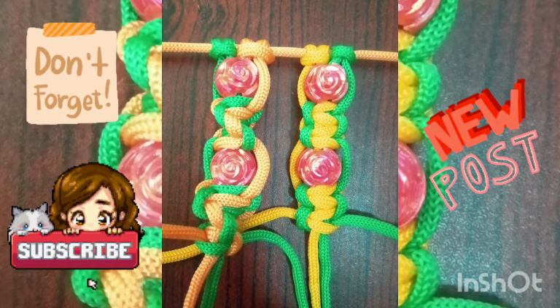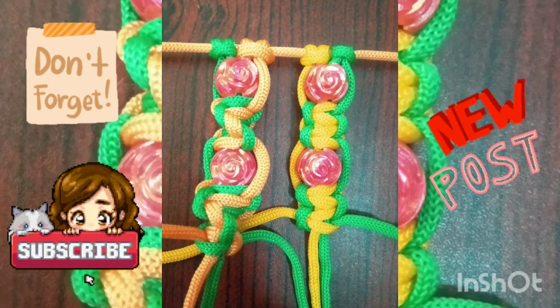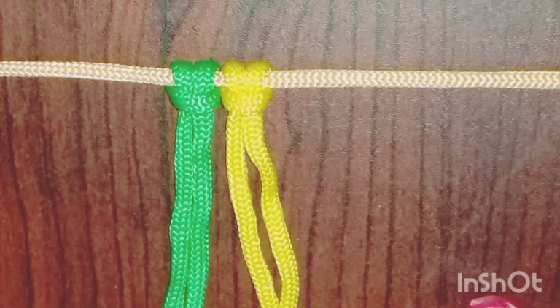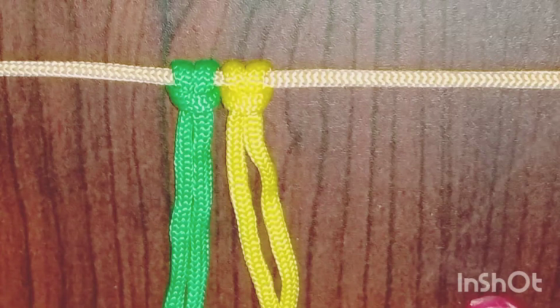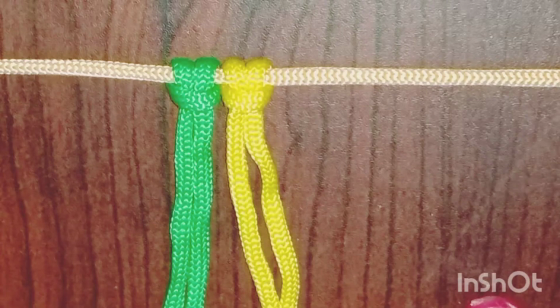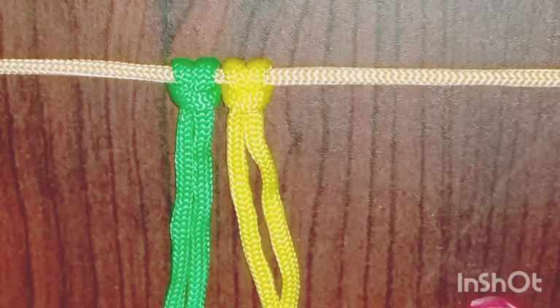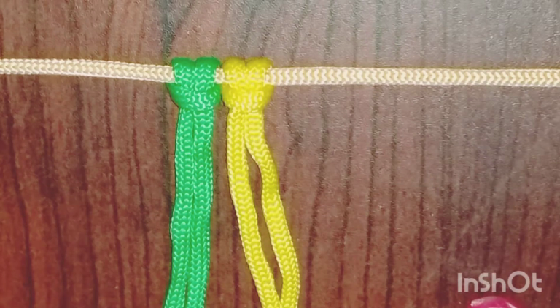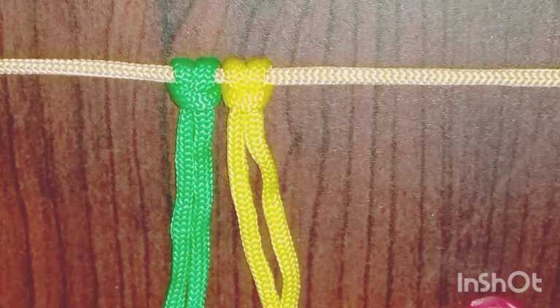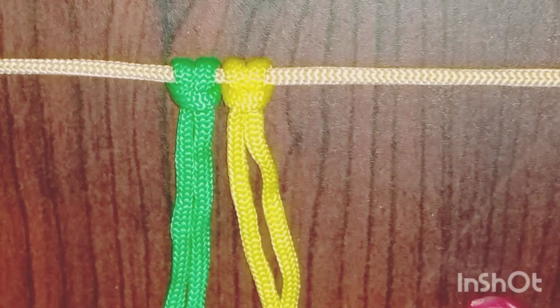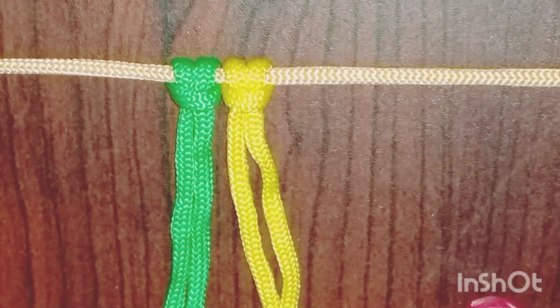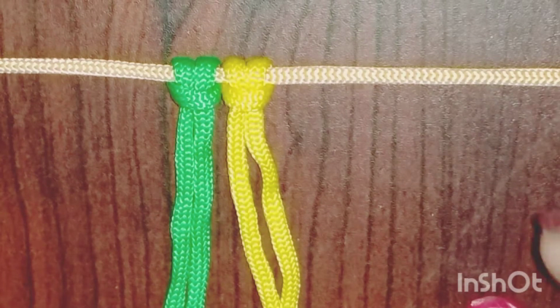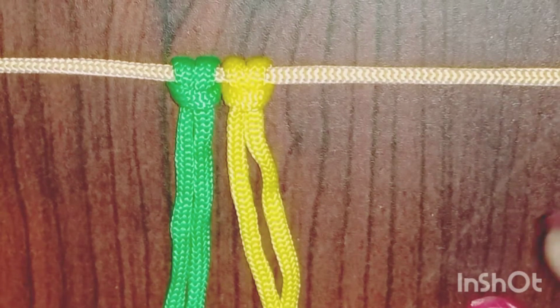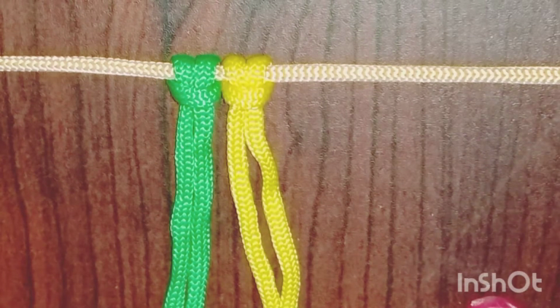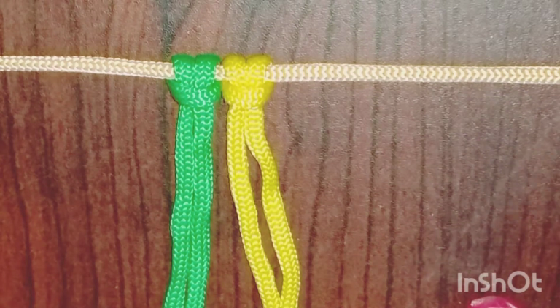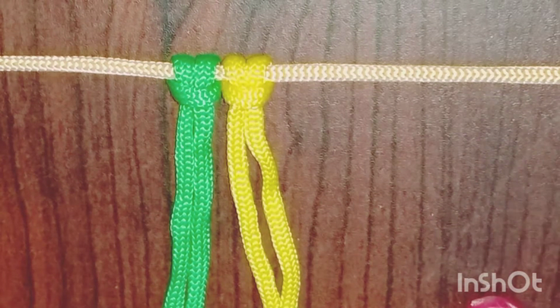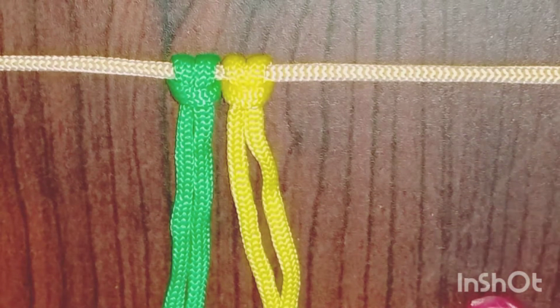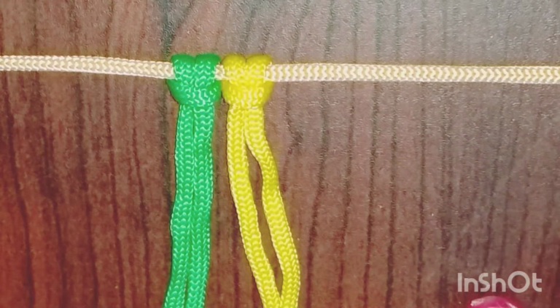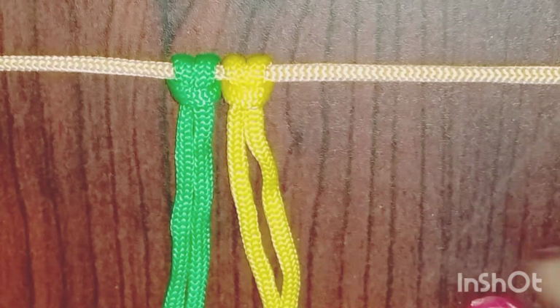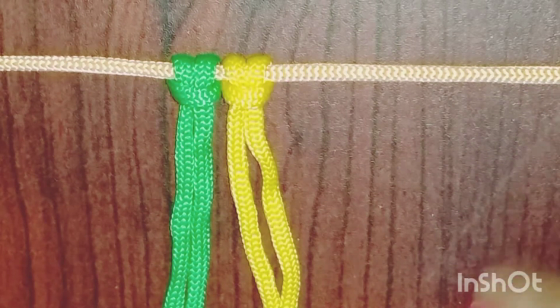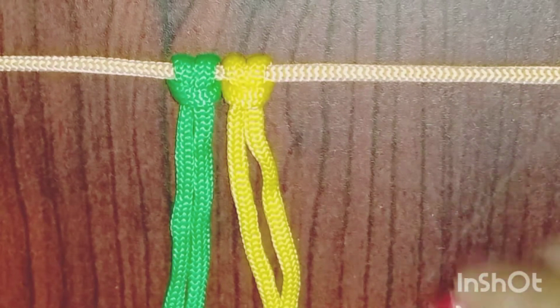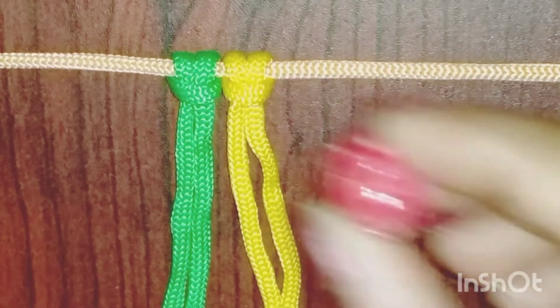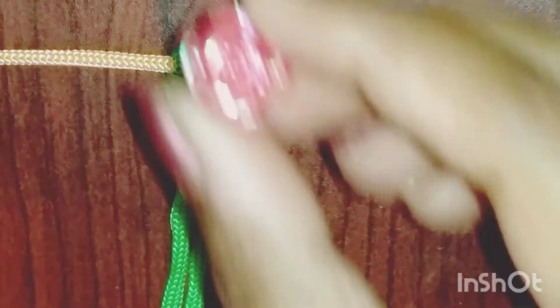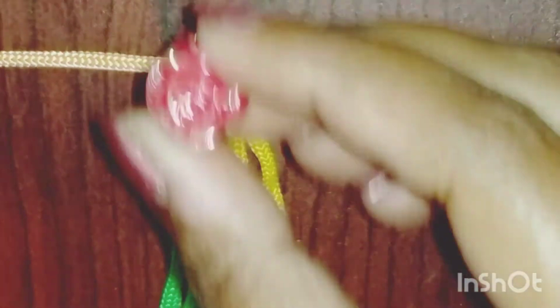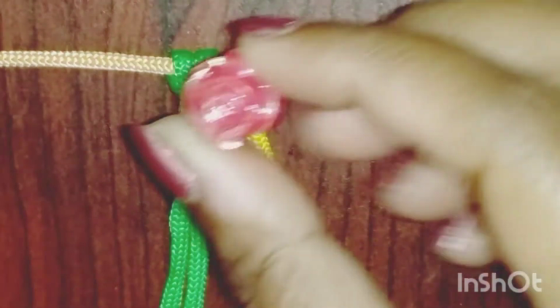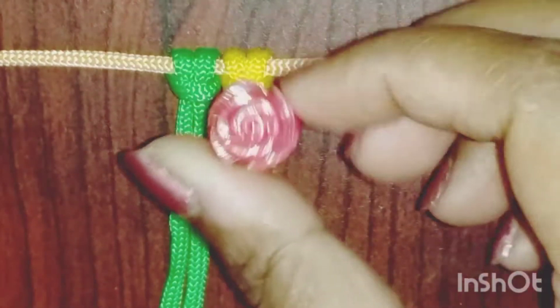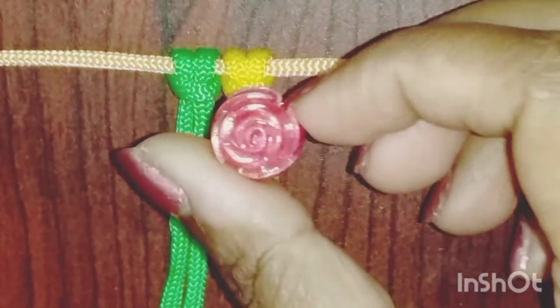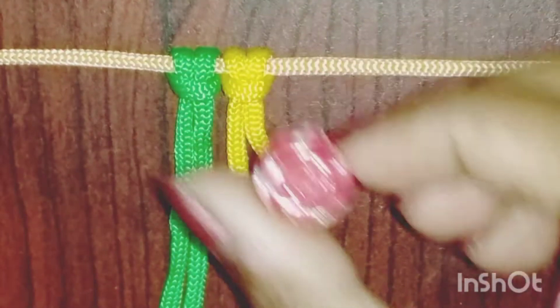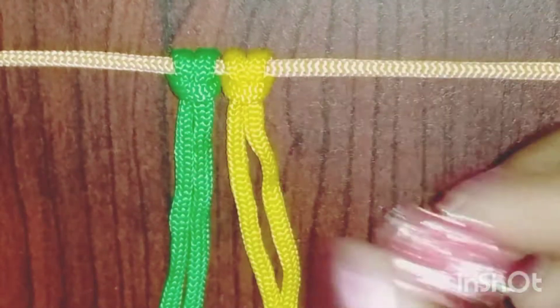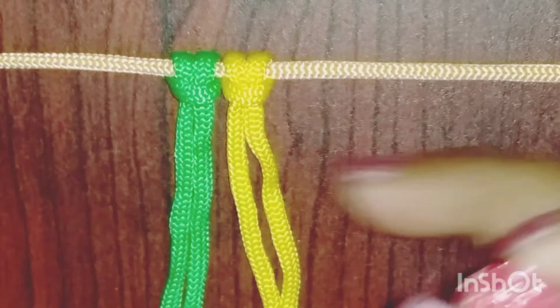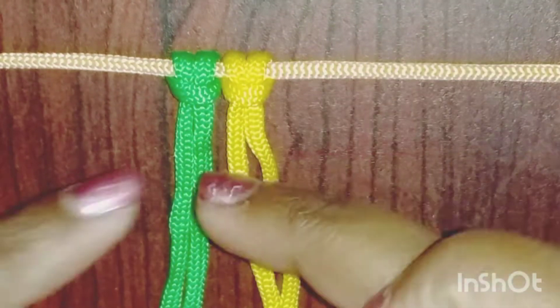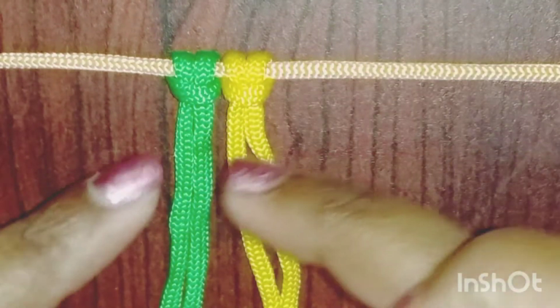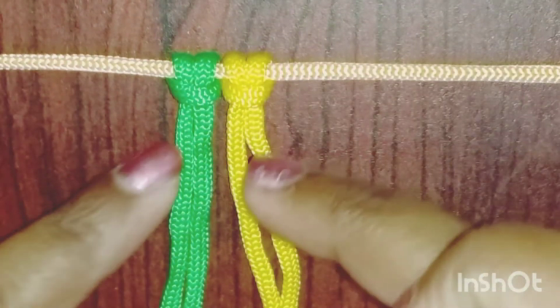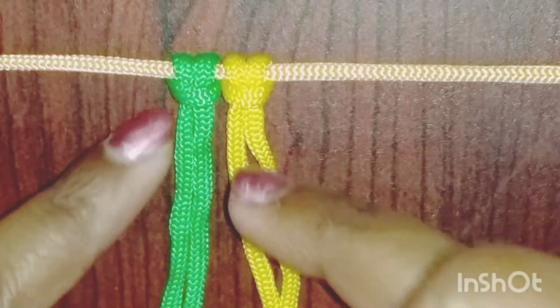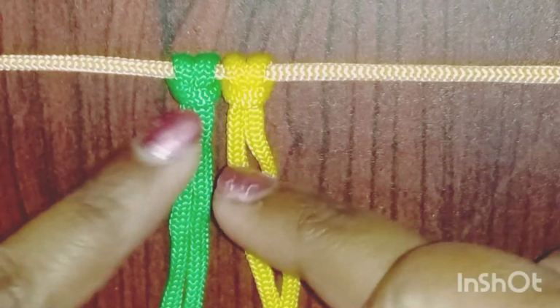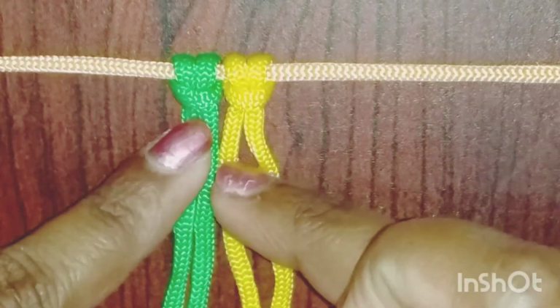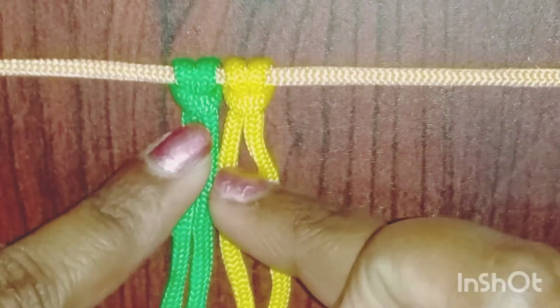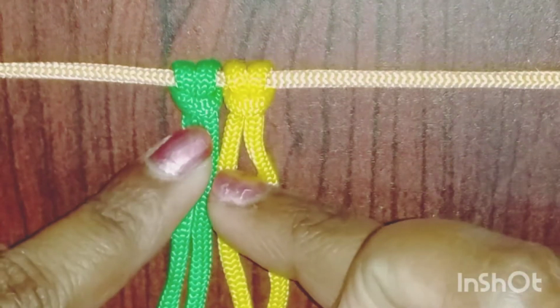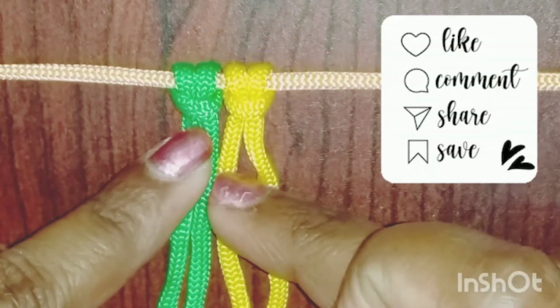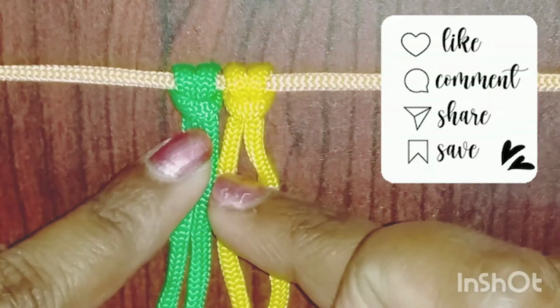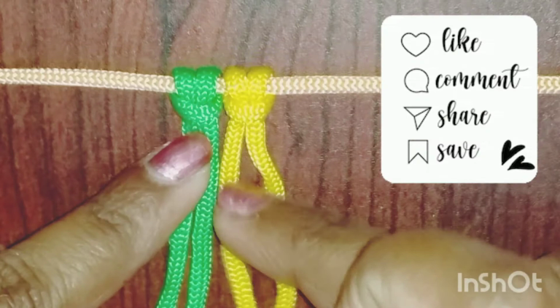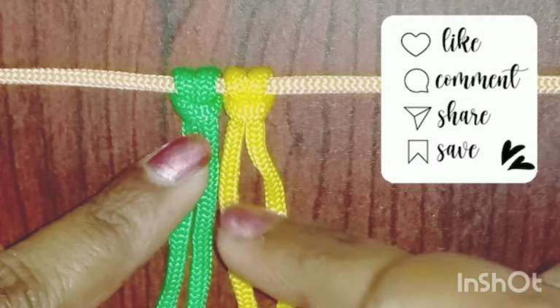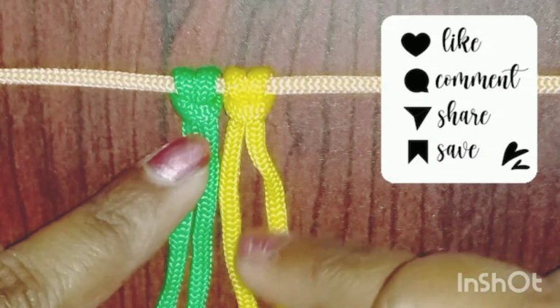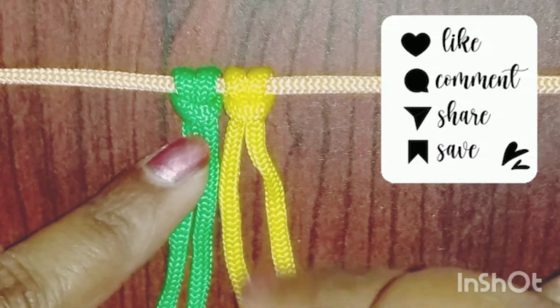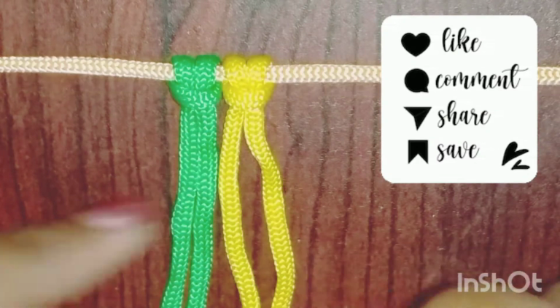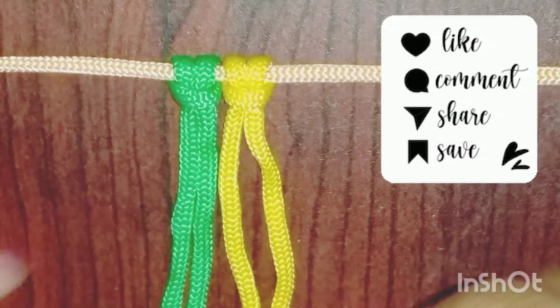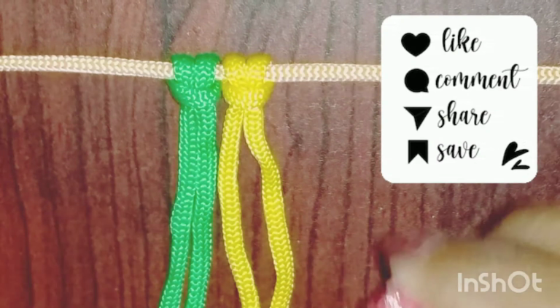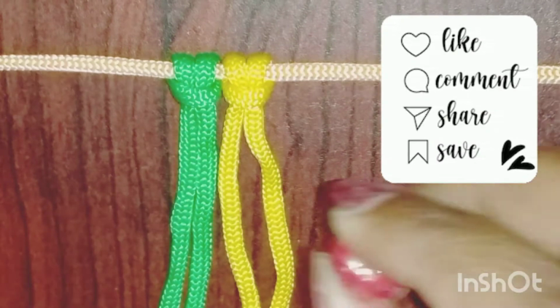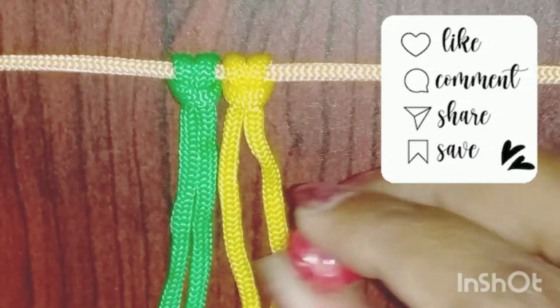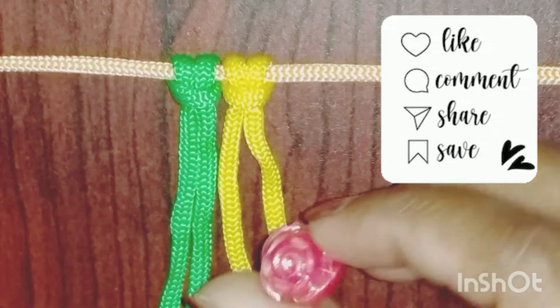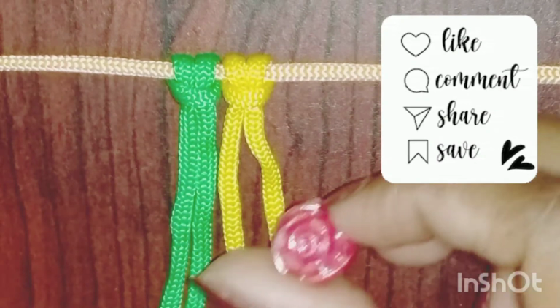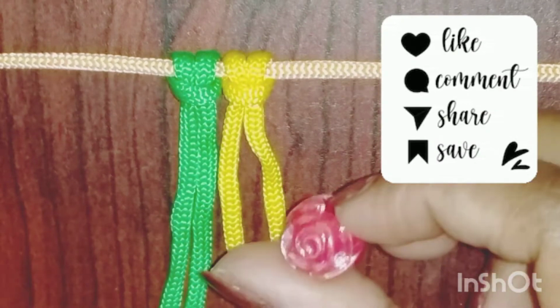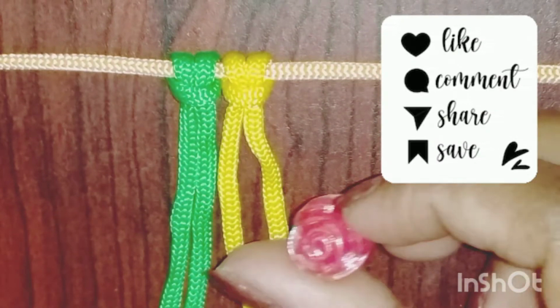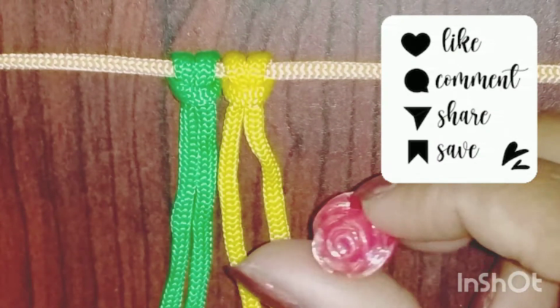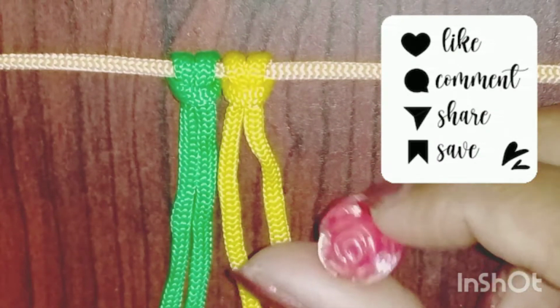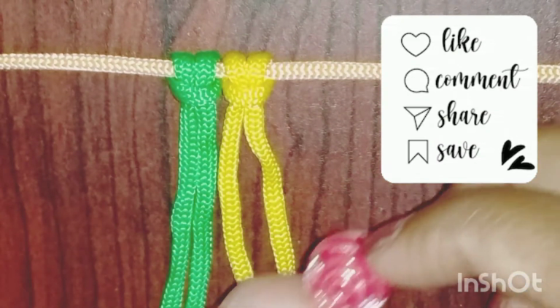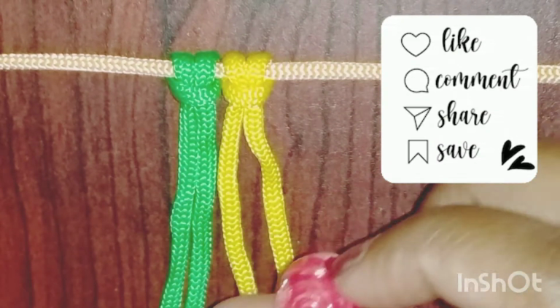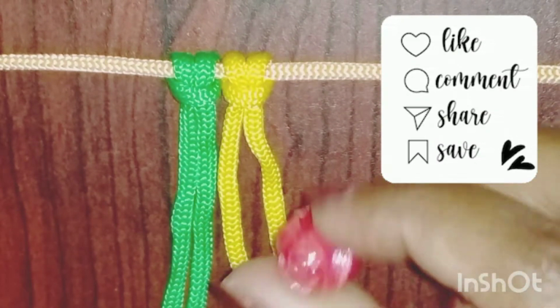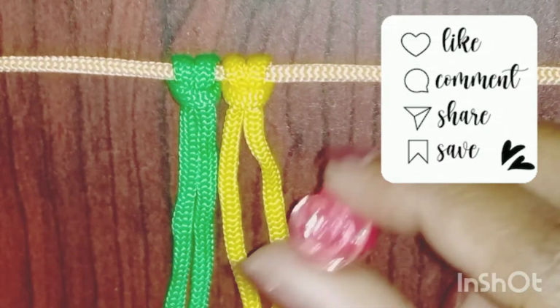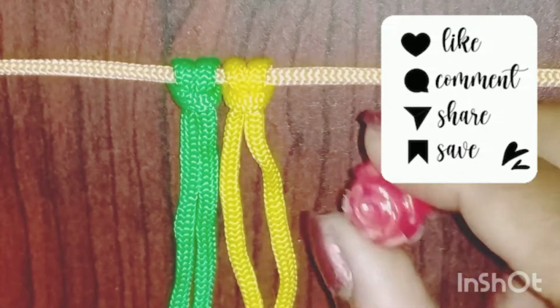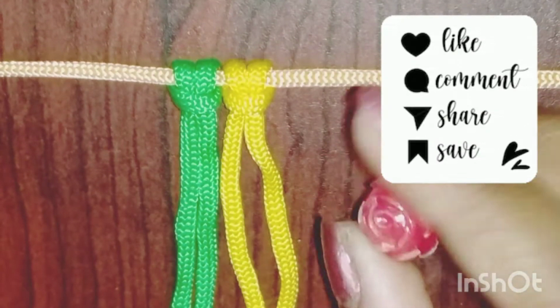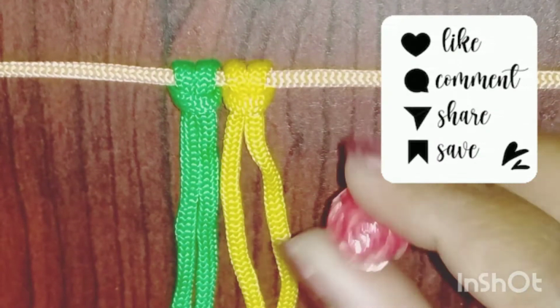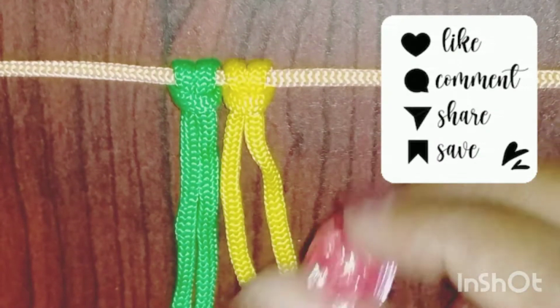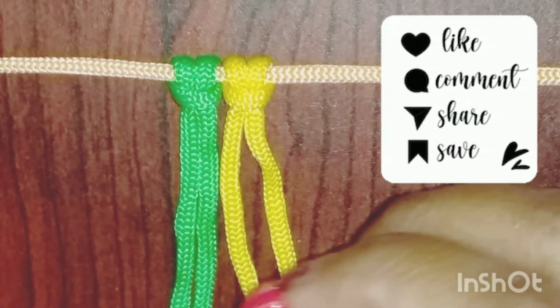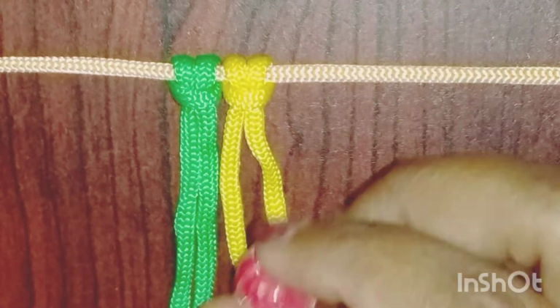Hi friends, today we are going to insert a bead in the cord and insert the square and spiral knot.